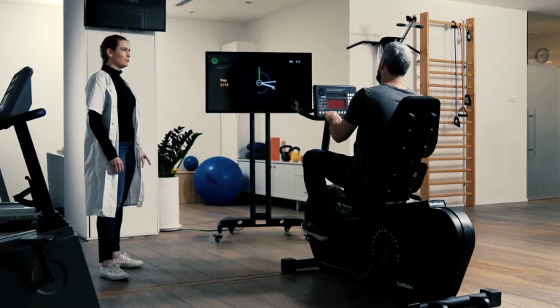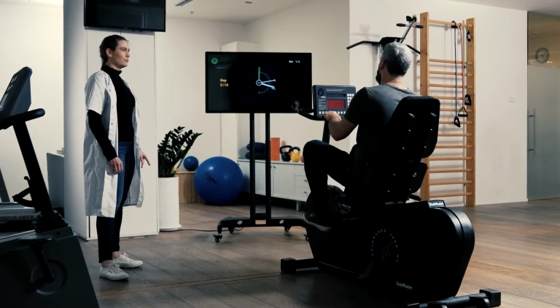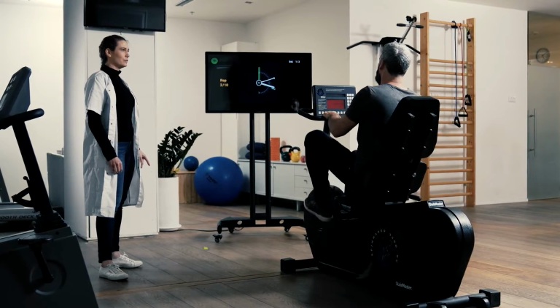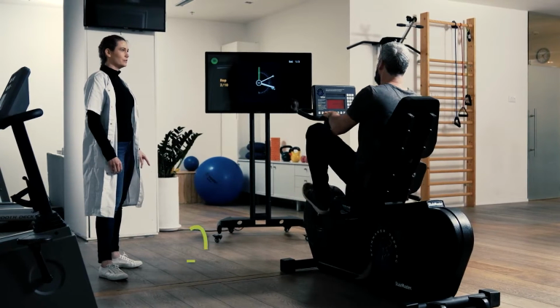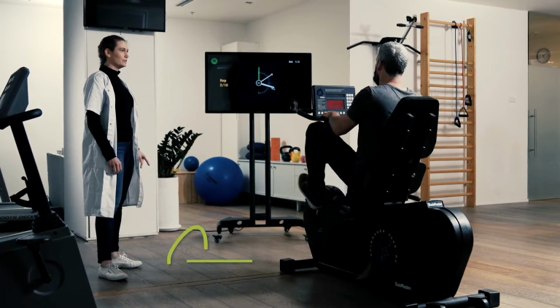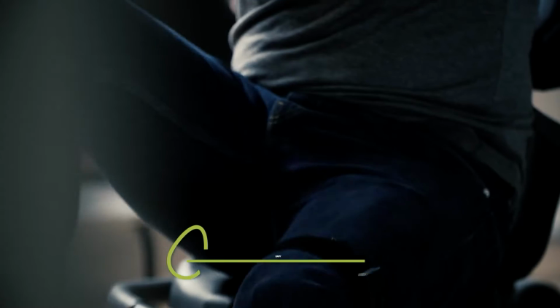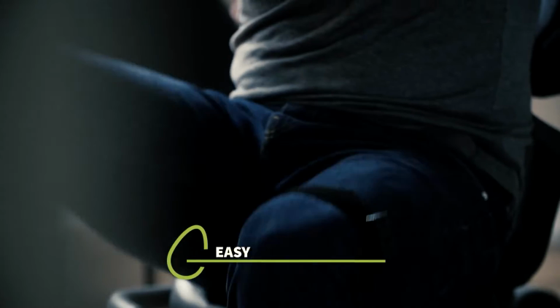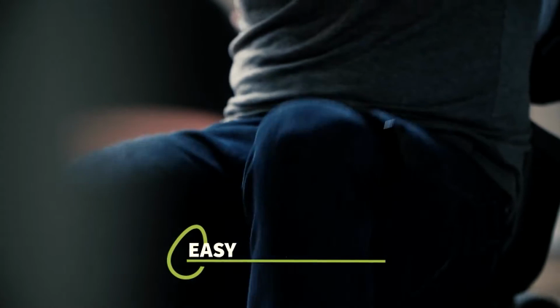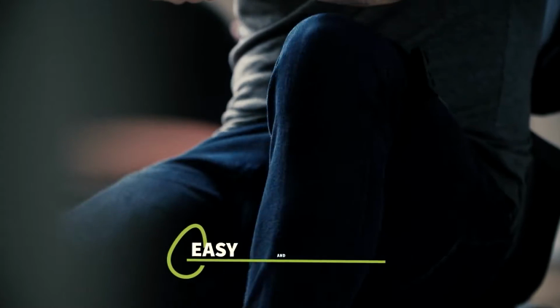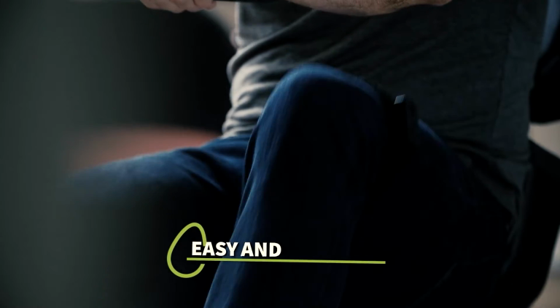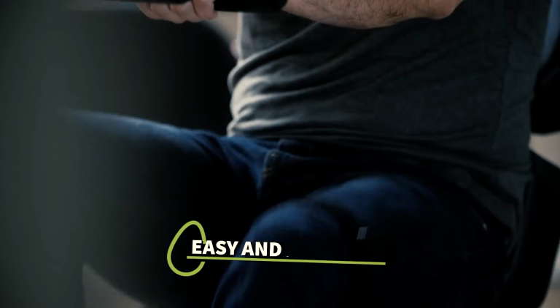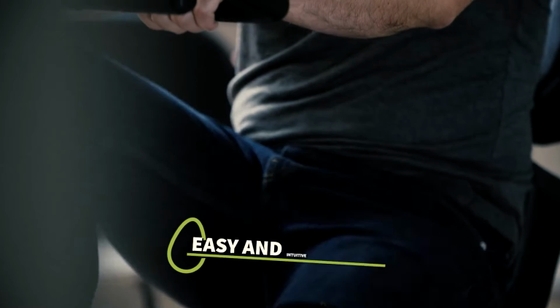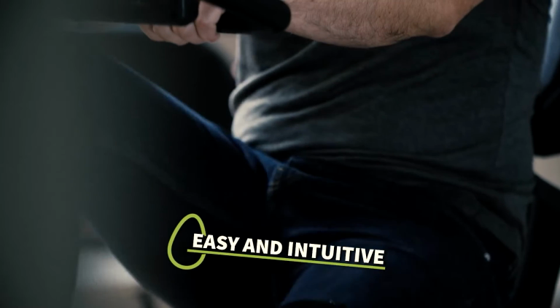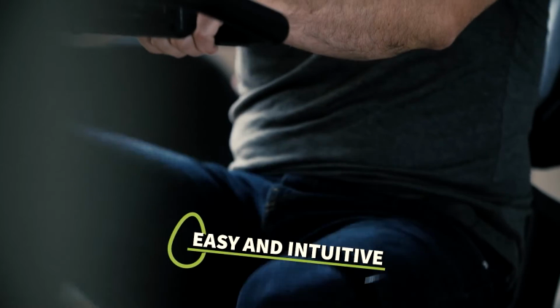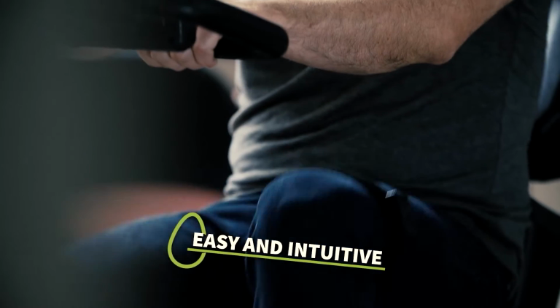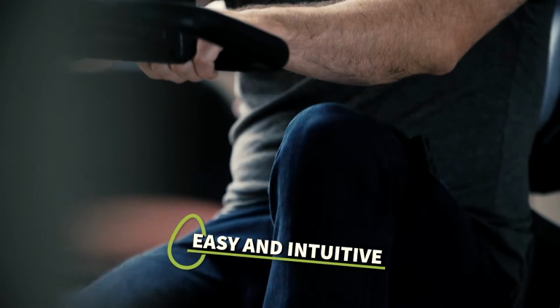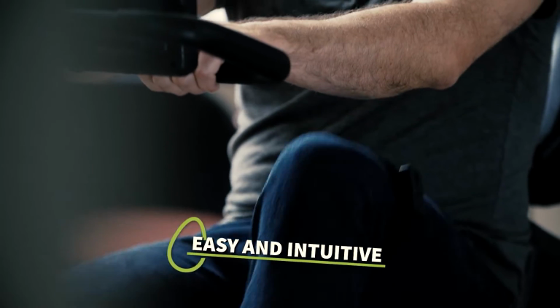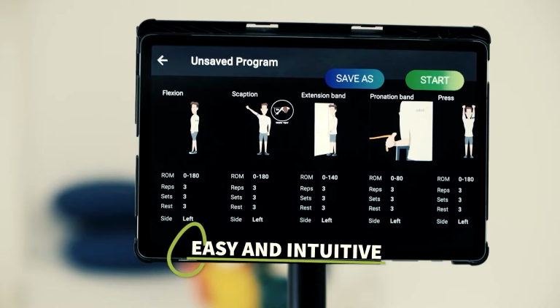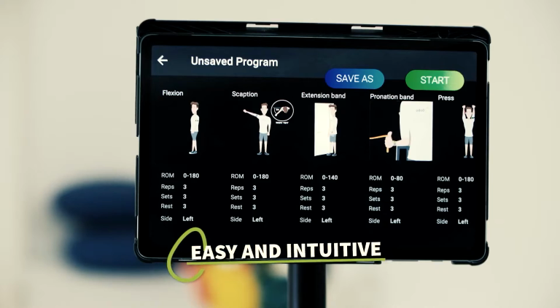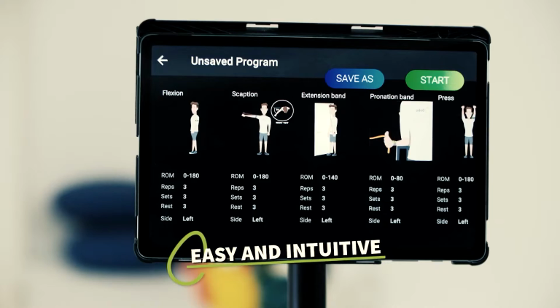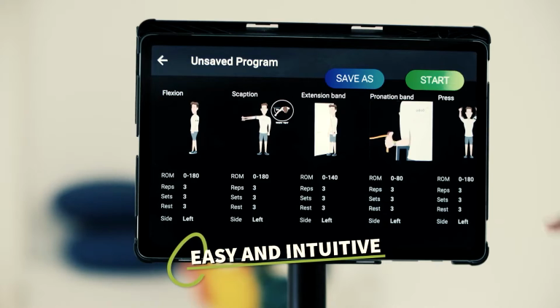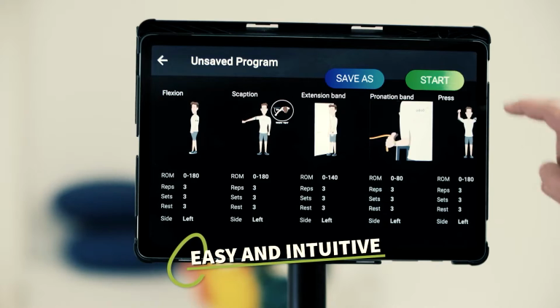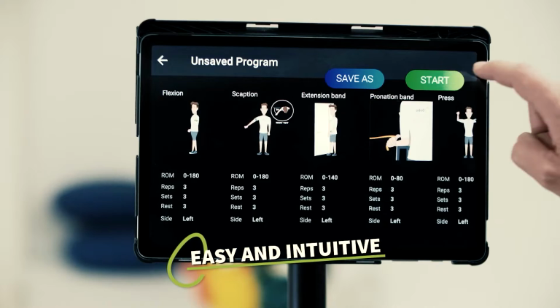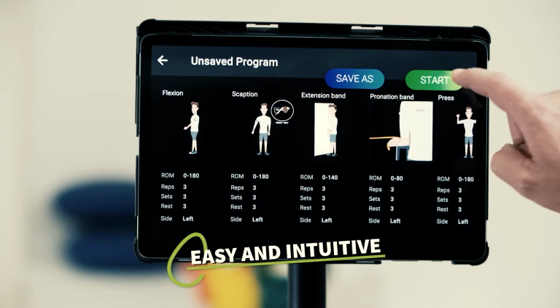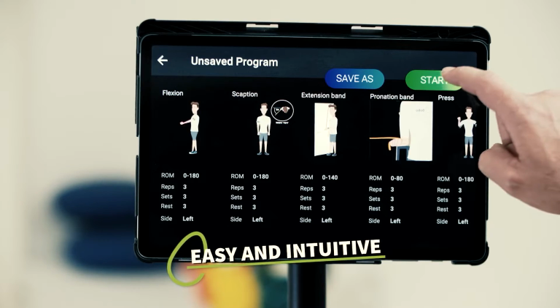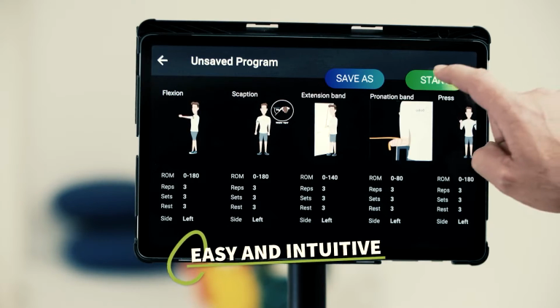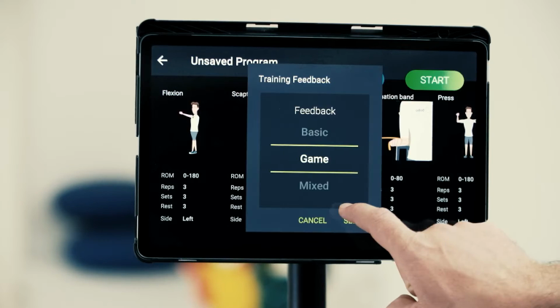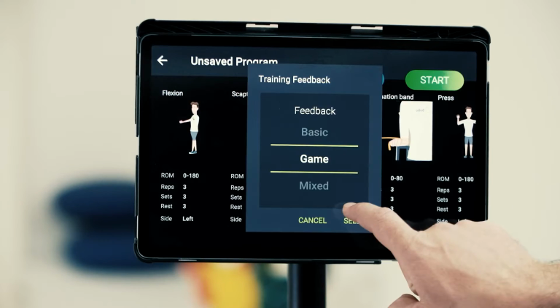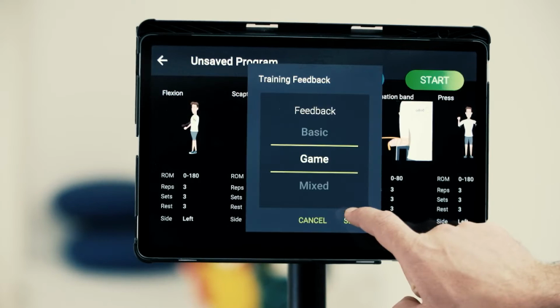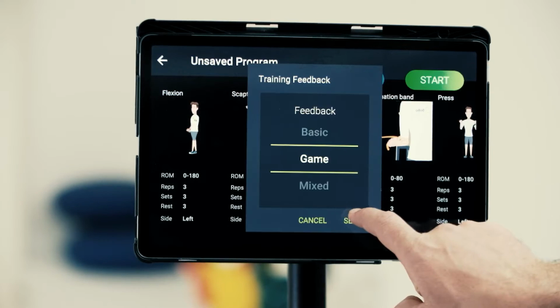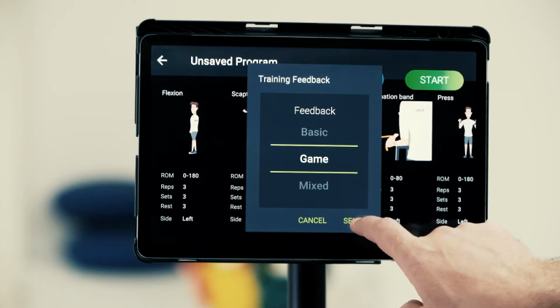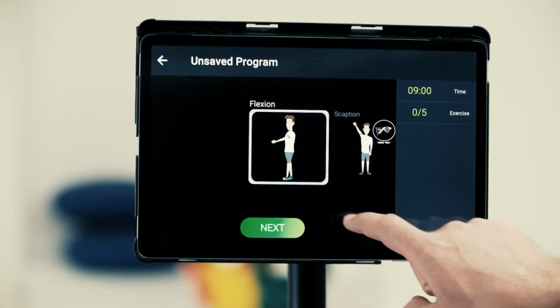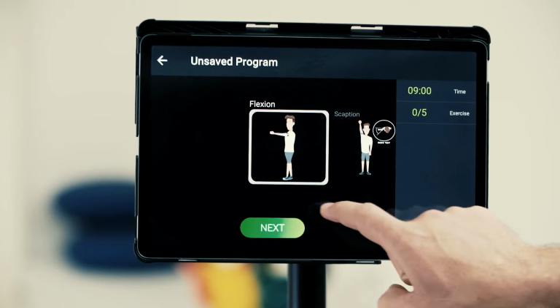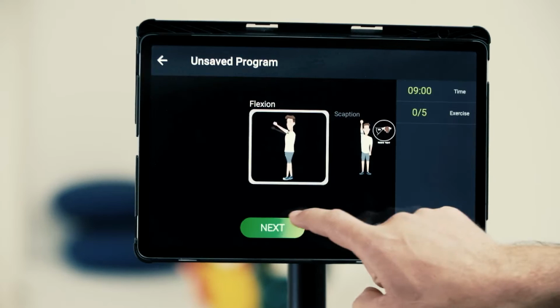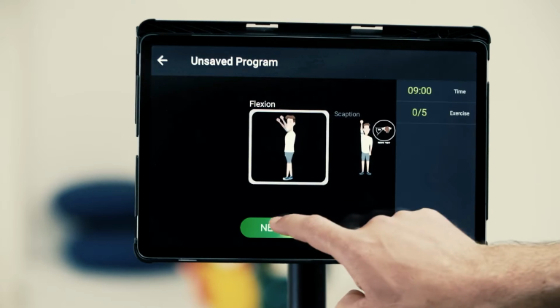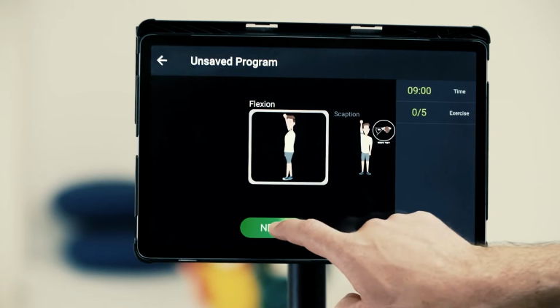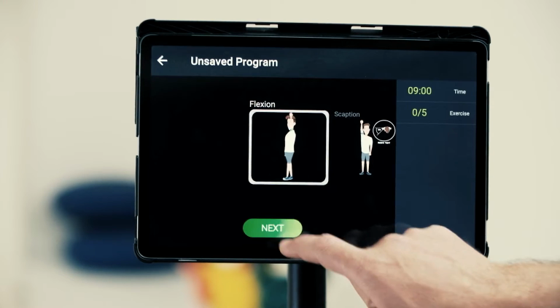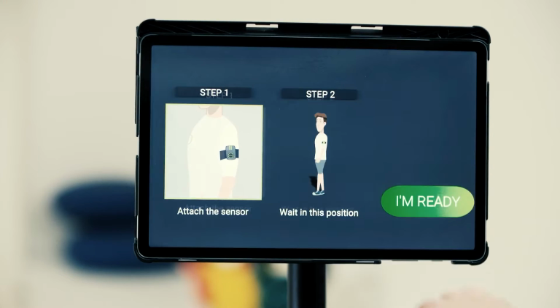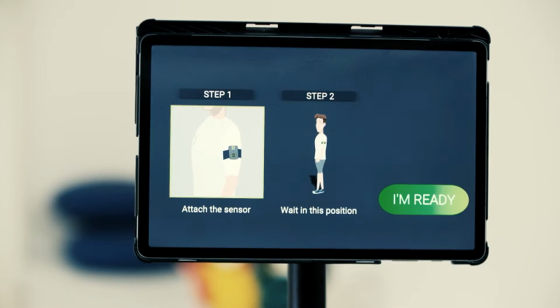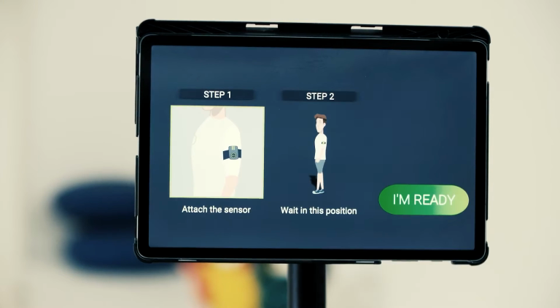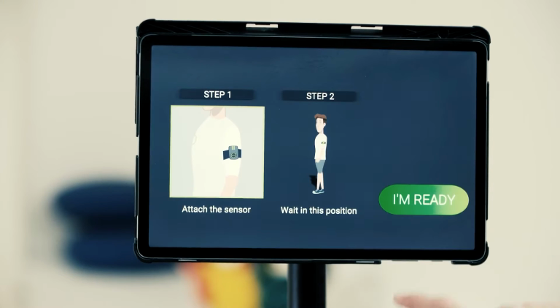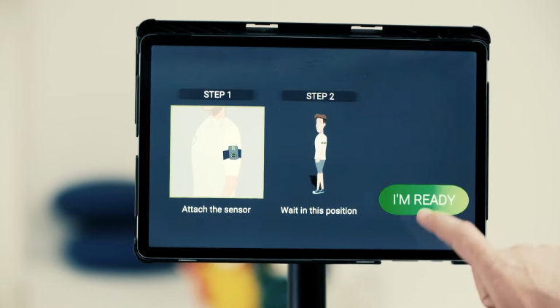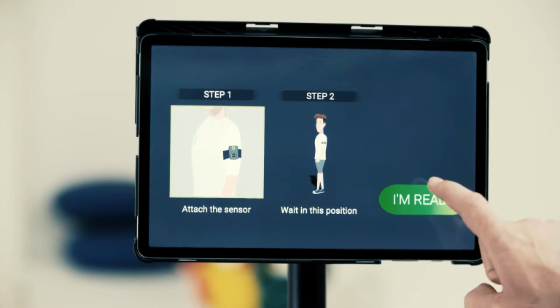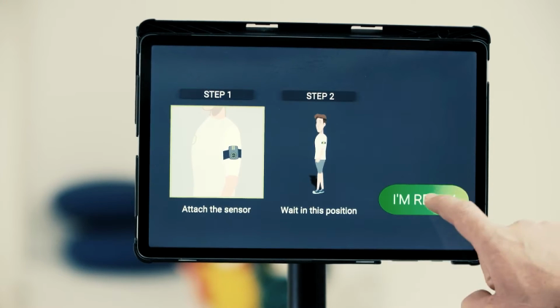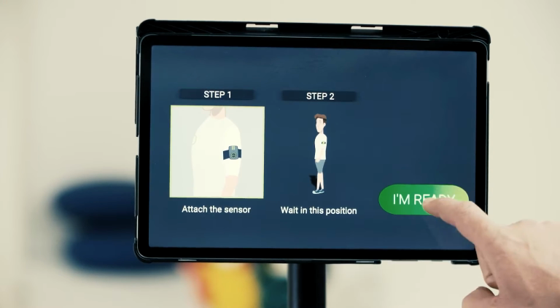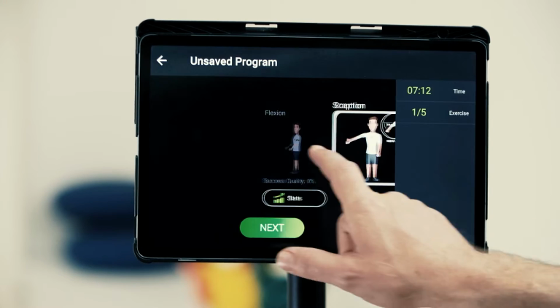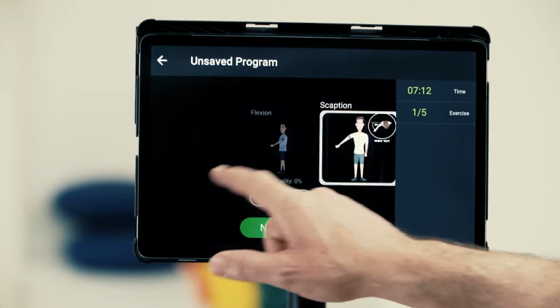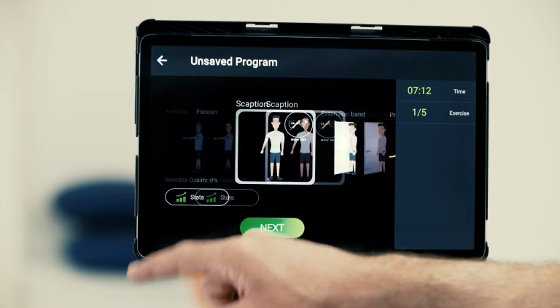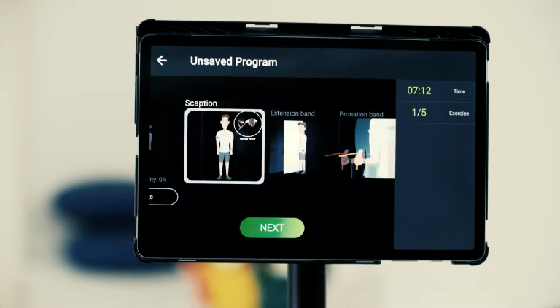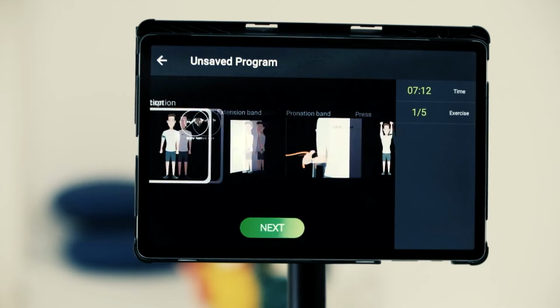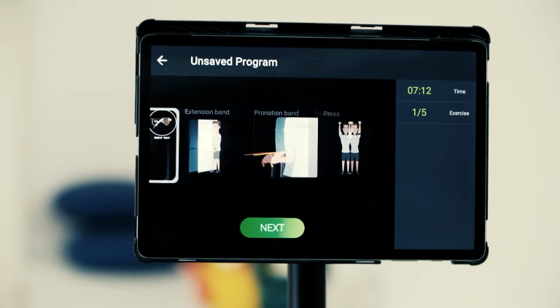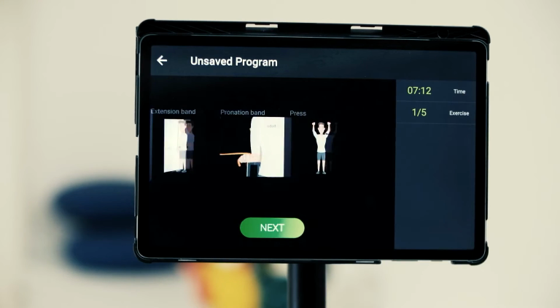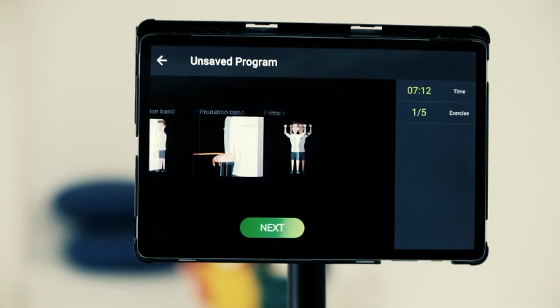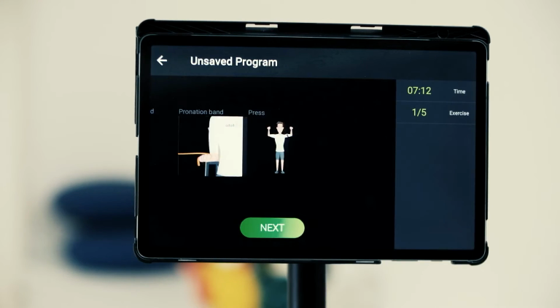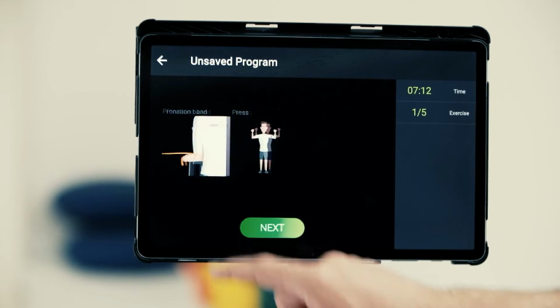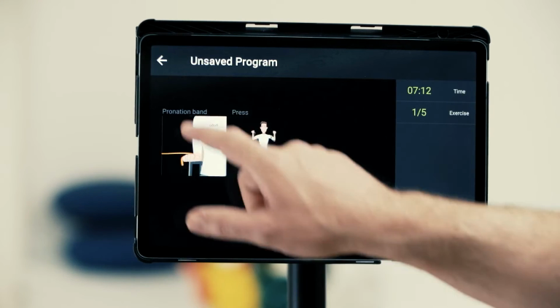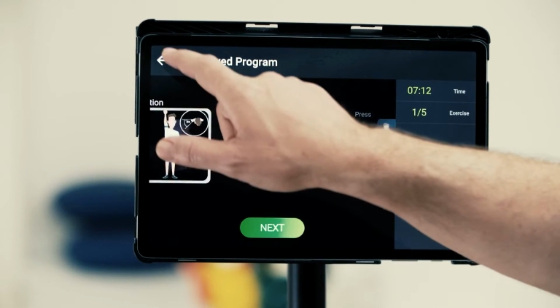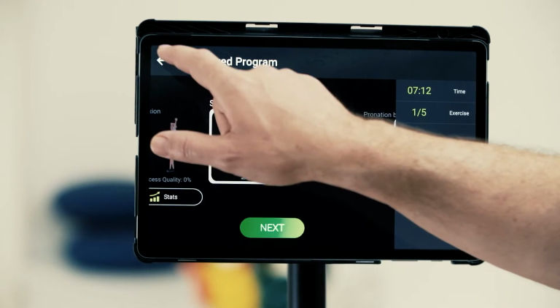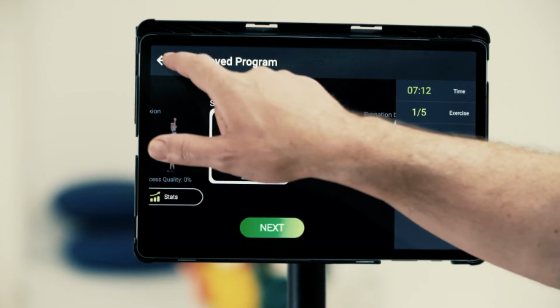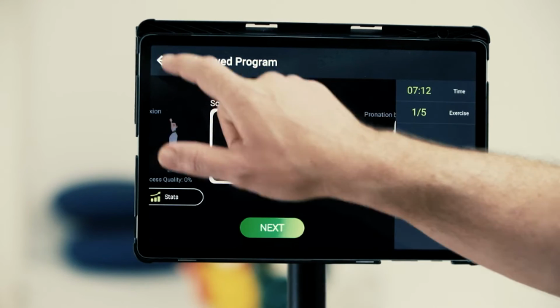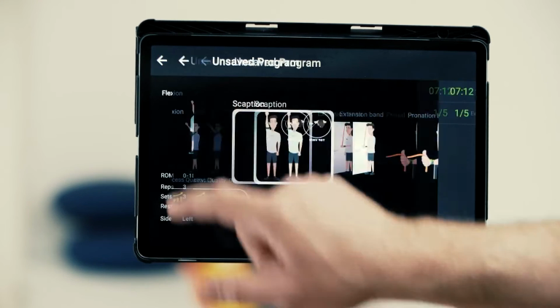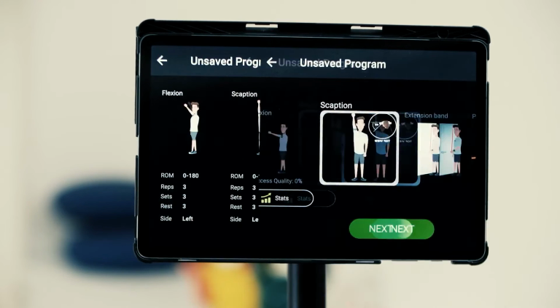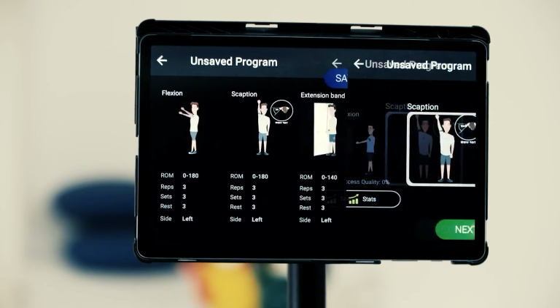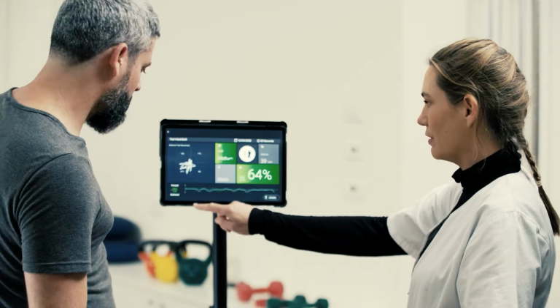Using the Bobo app is easy and intuitive. You can use Bobo's preset programs or easily customize your own activity.